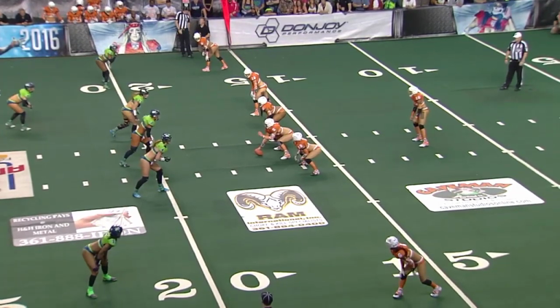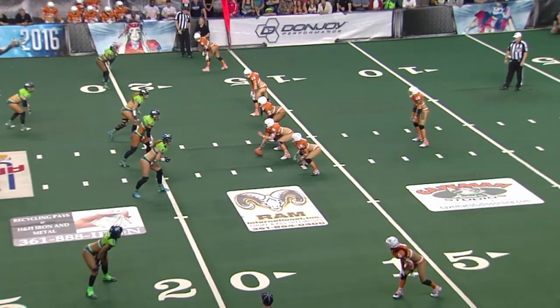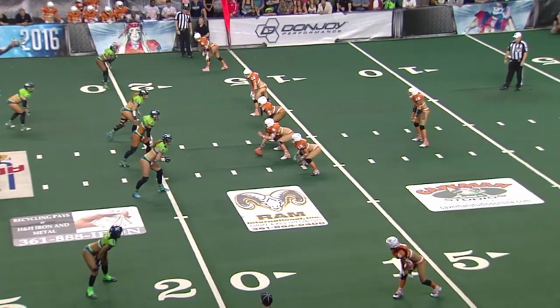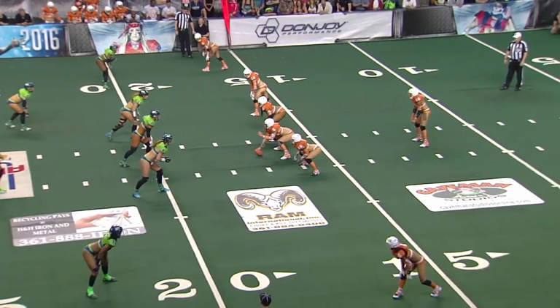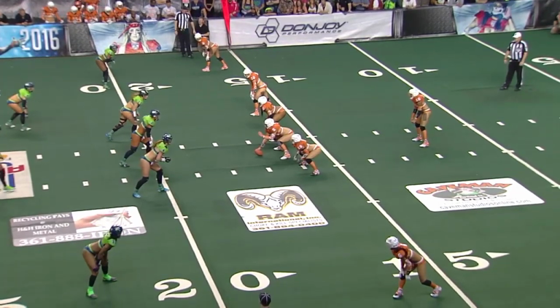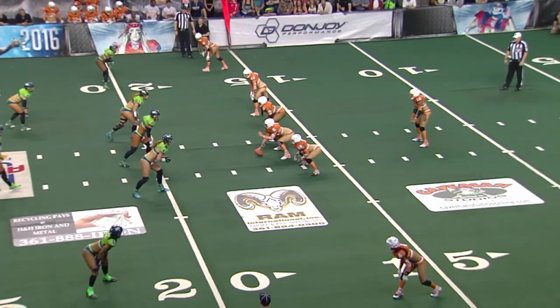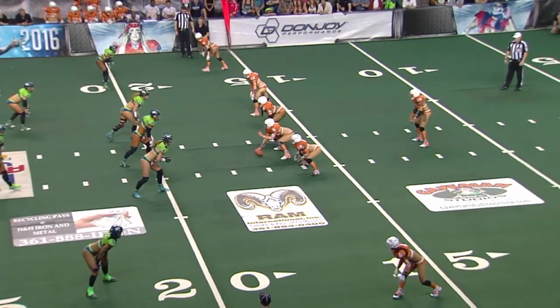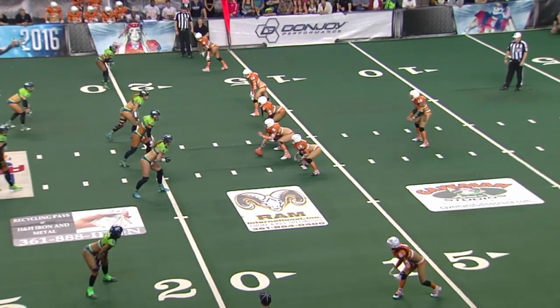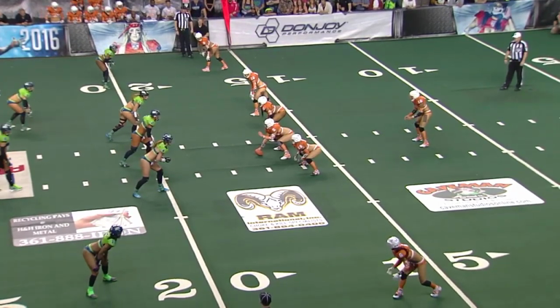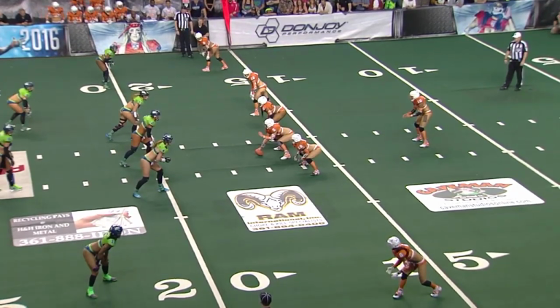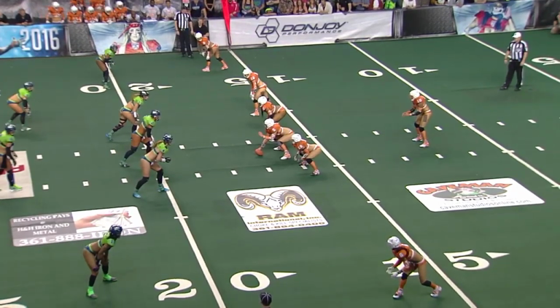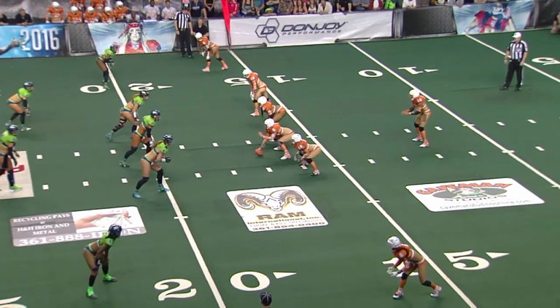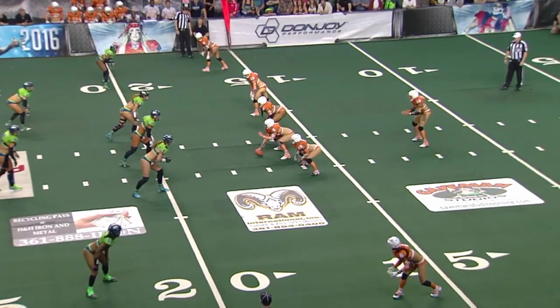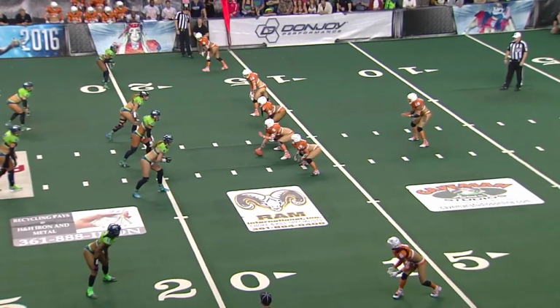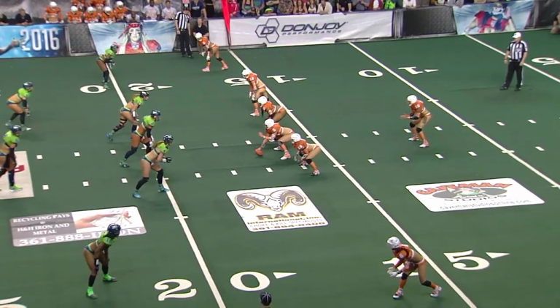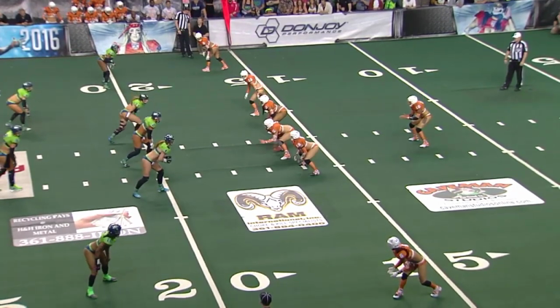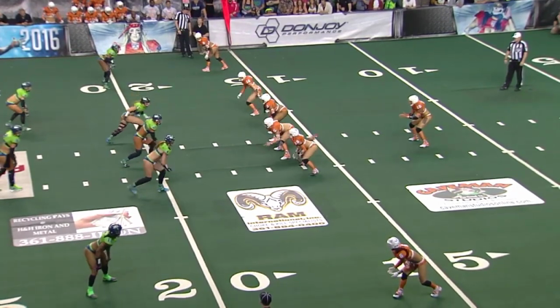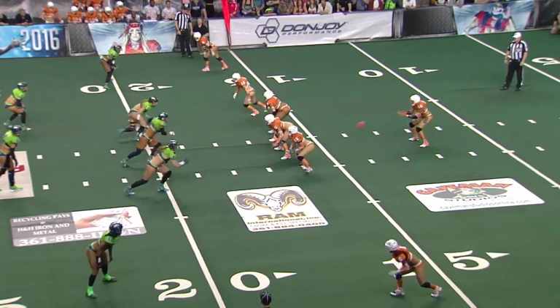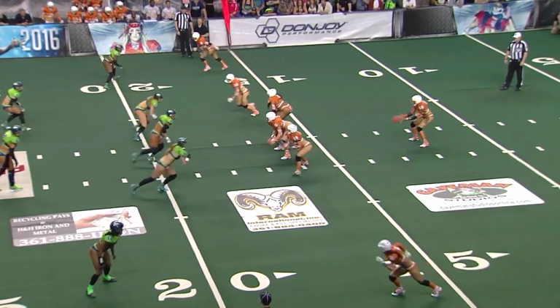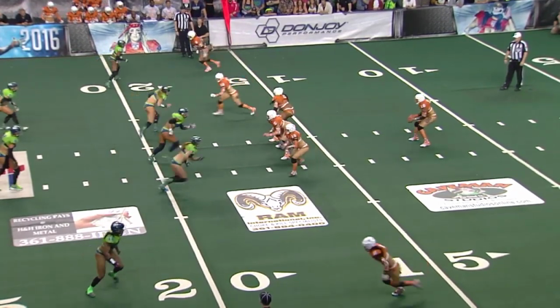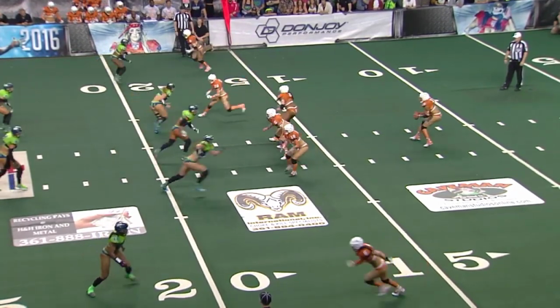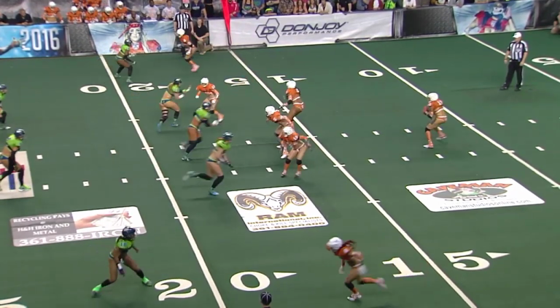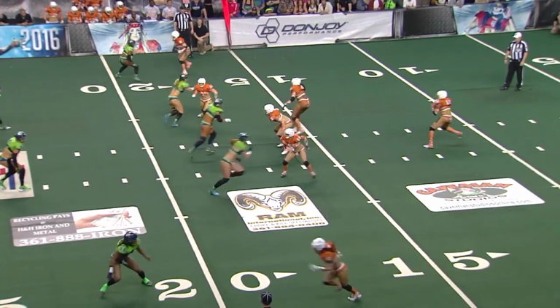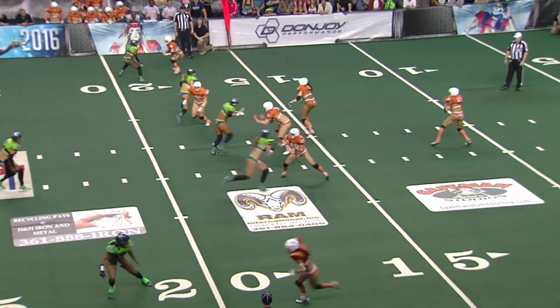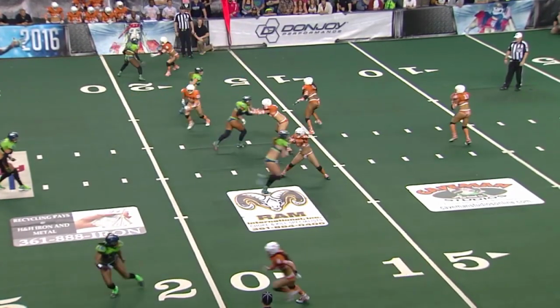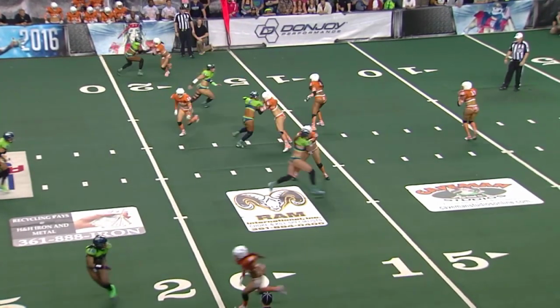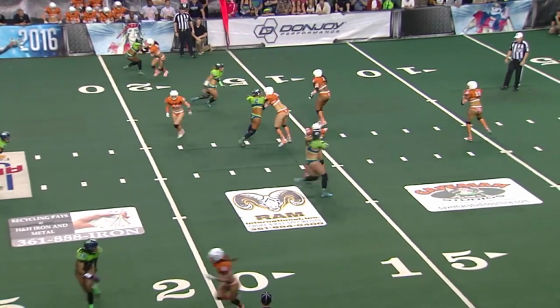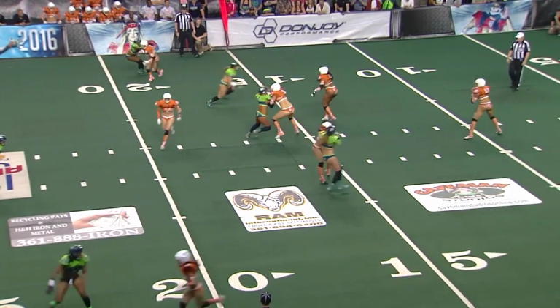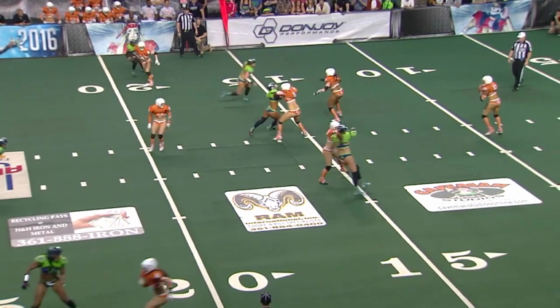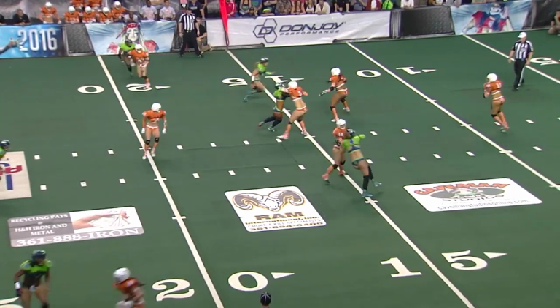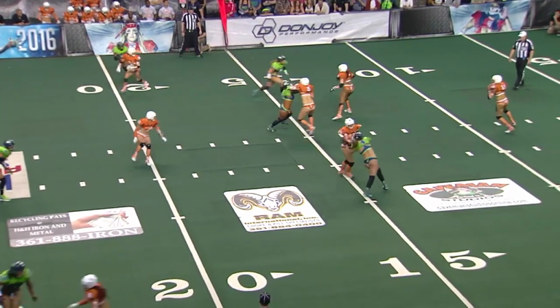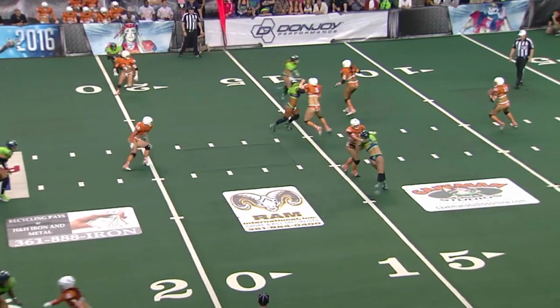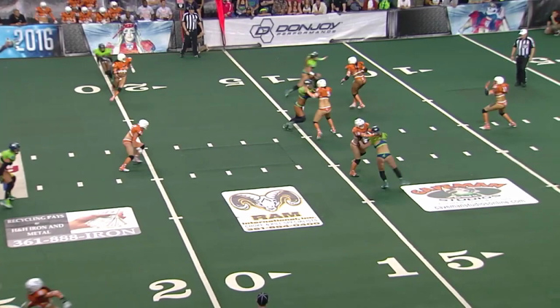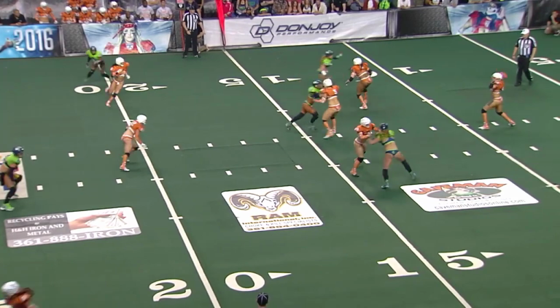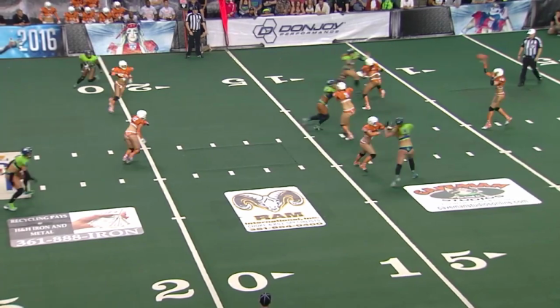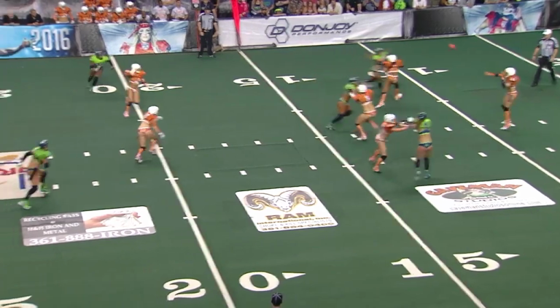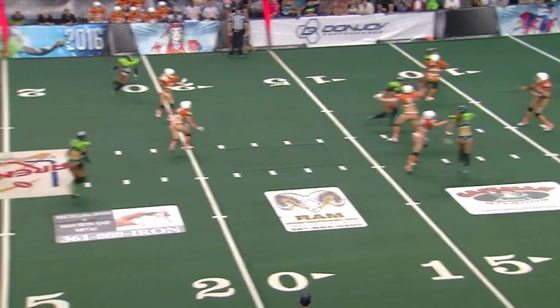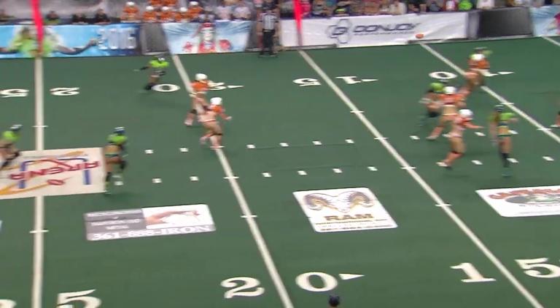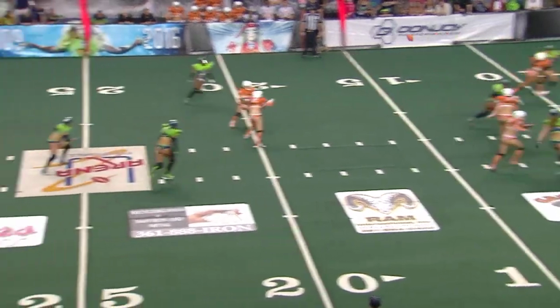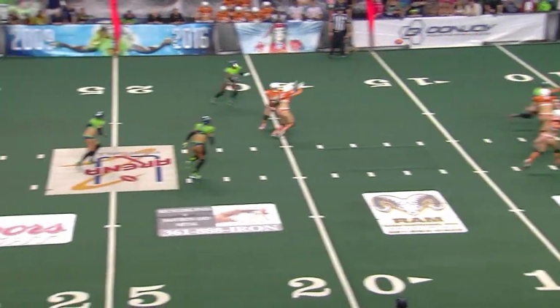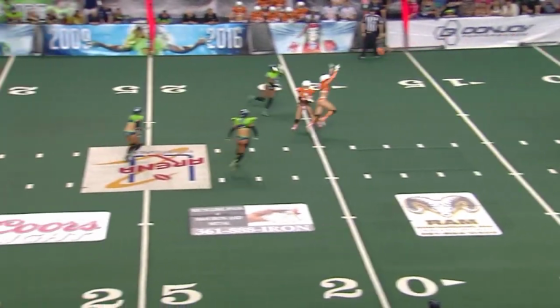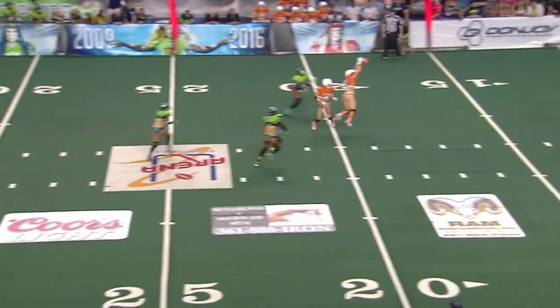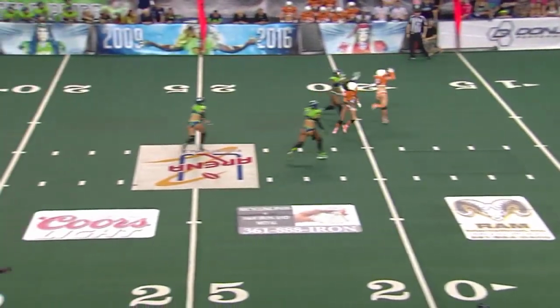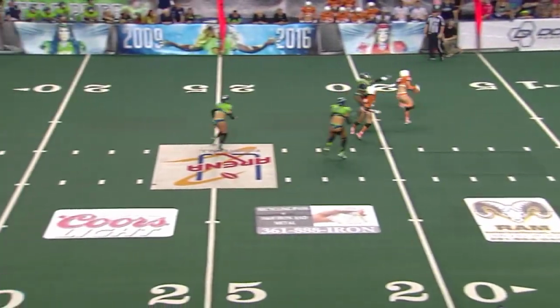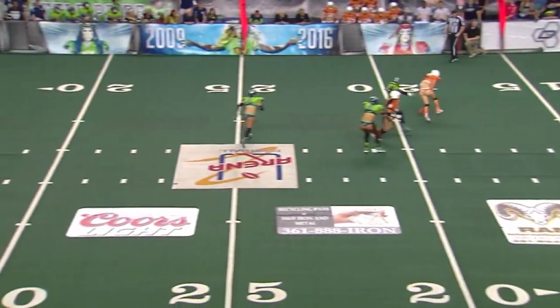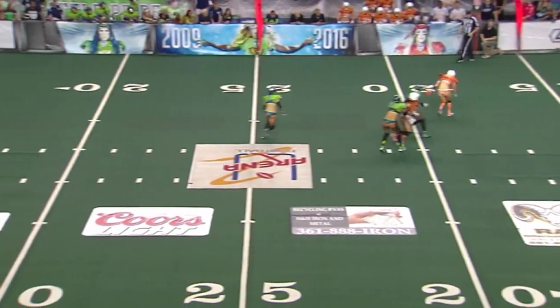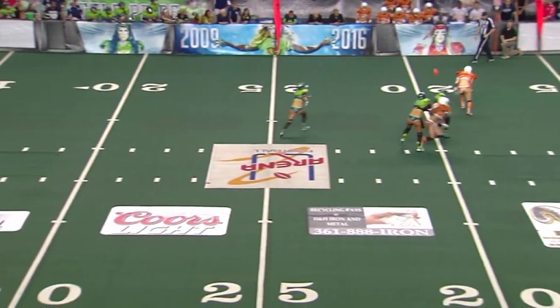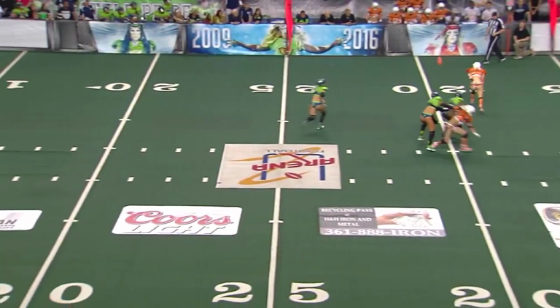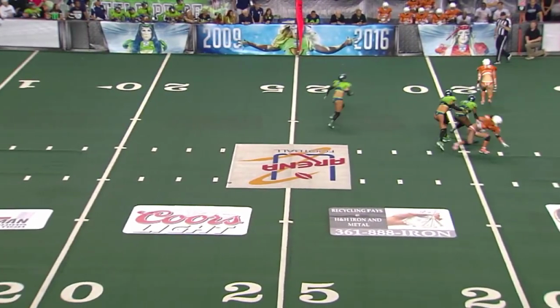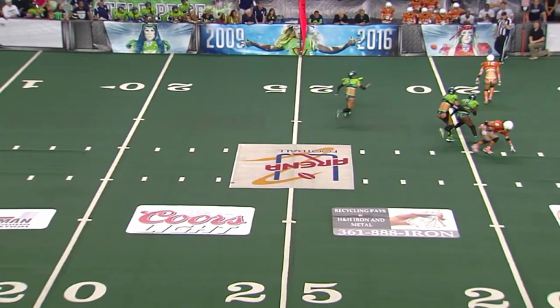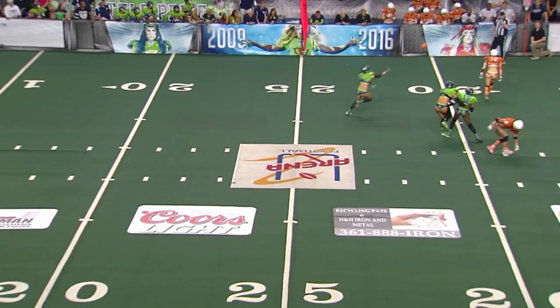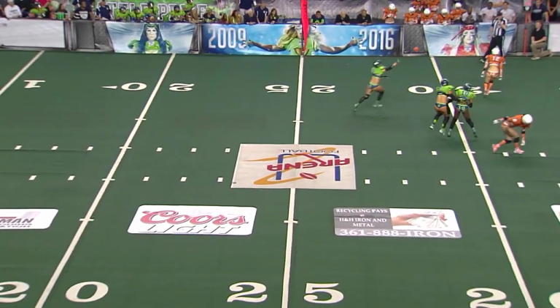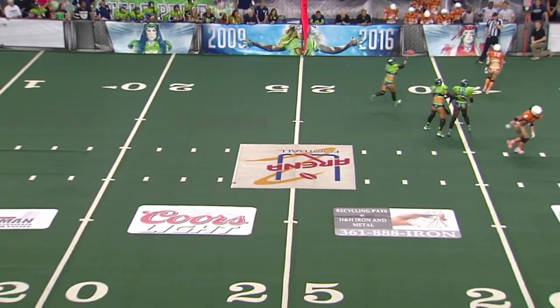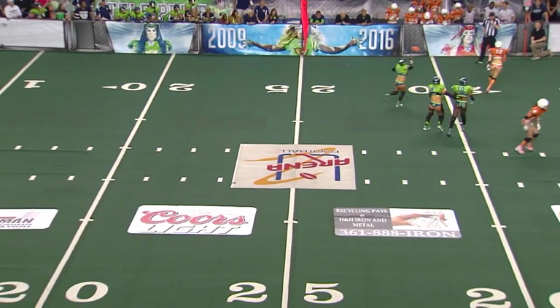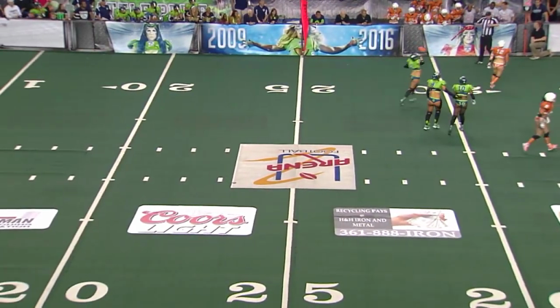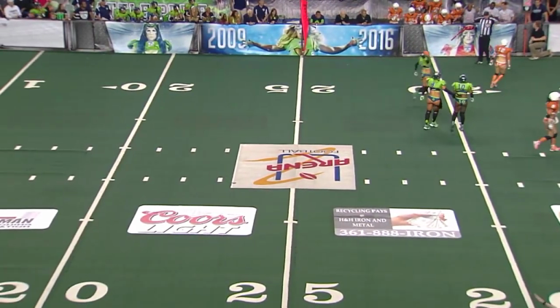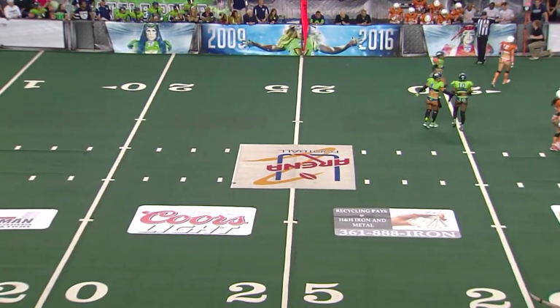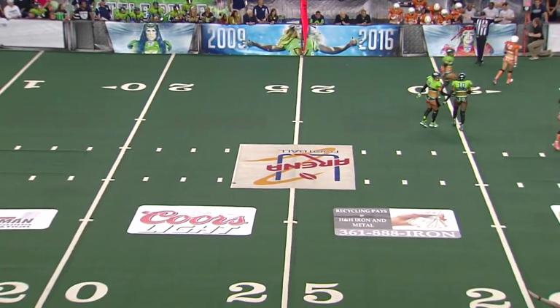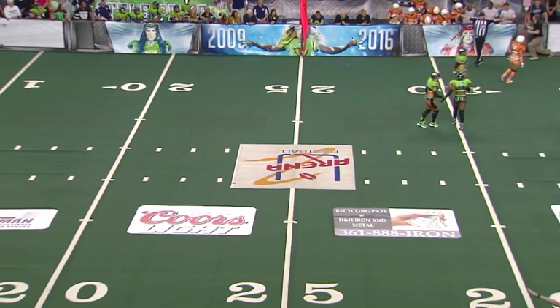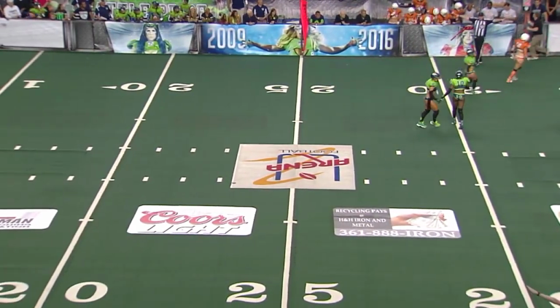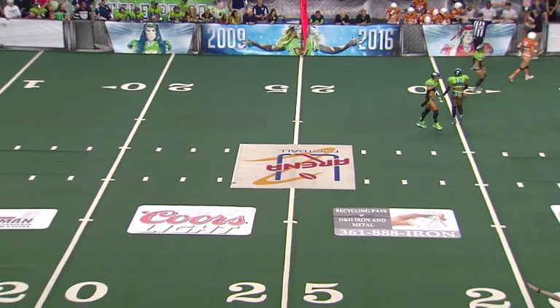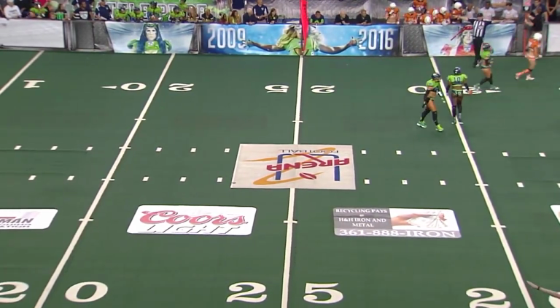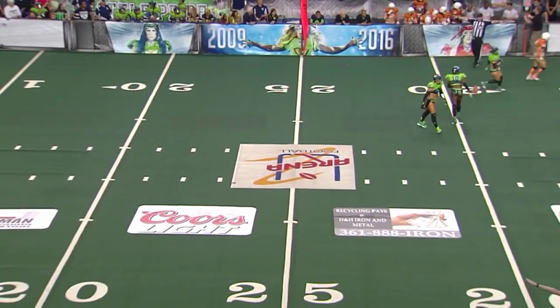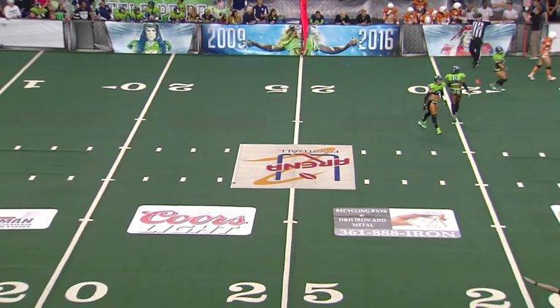Winfrey back in the shotgun. That is a quick throw over the middle, incomplete to Jess Powers. Jess Powers again.